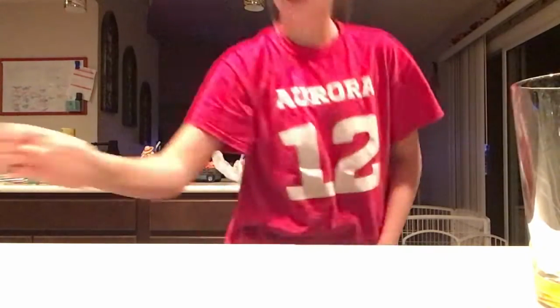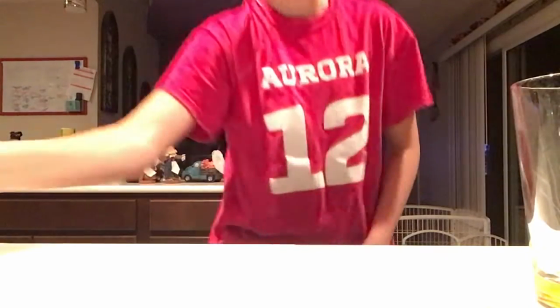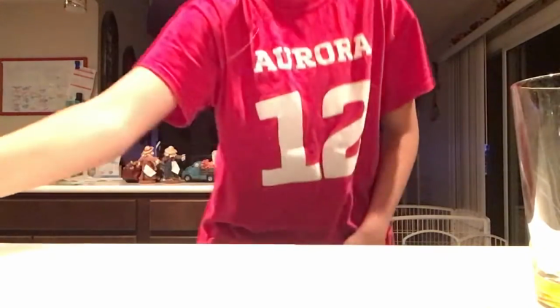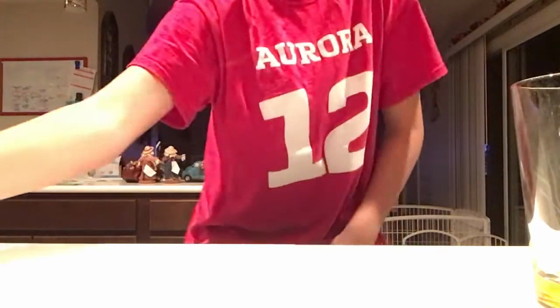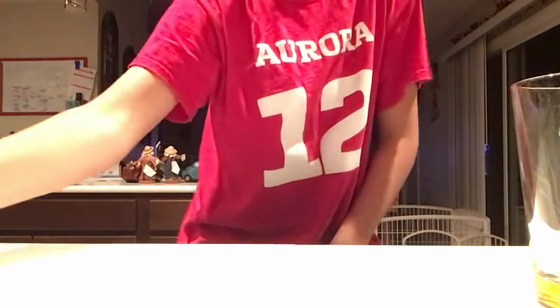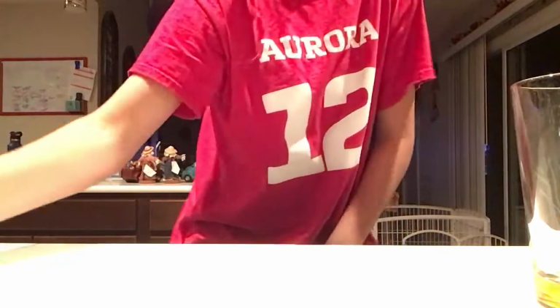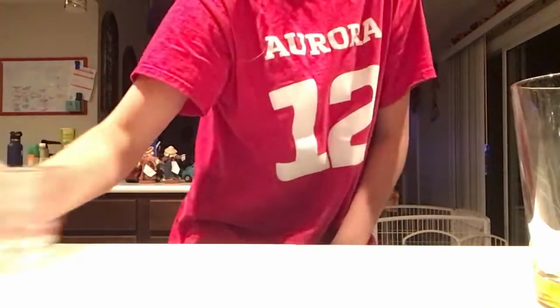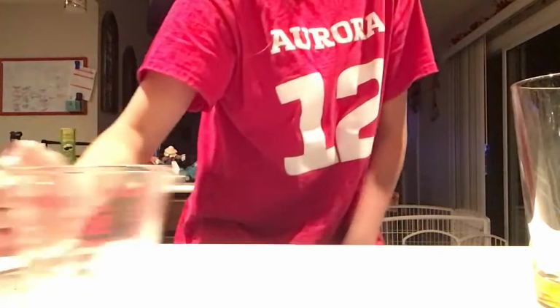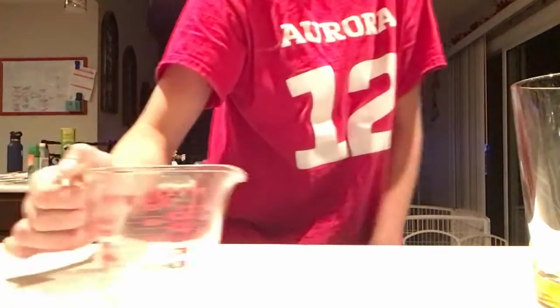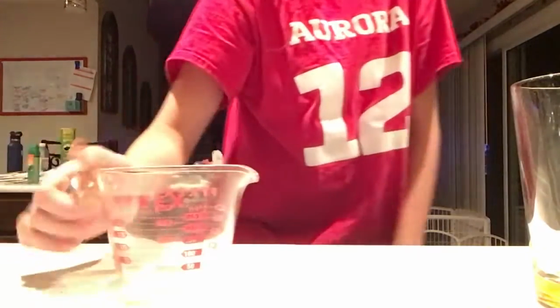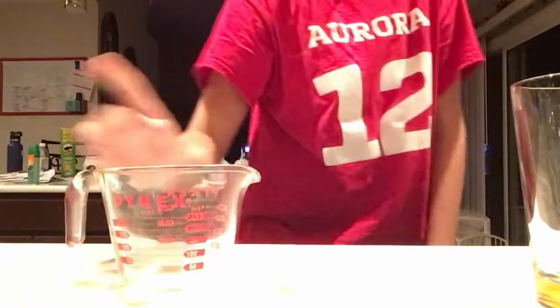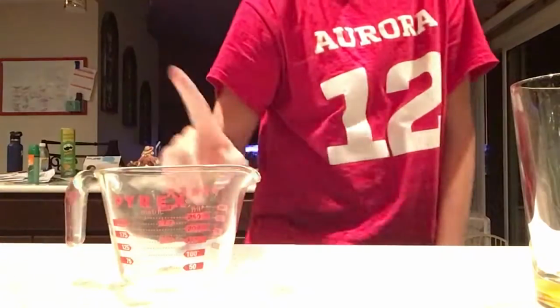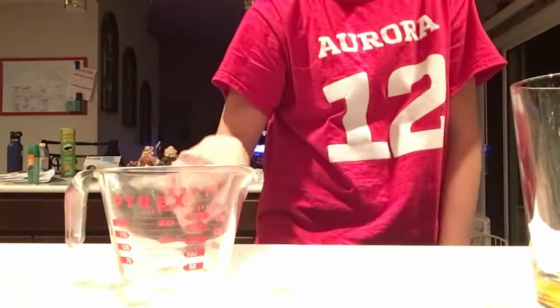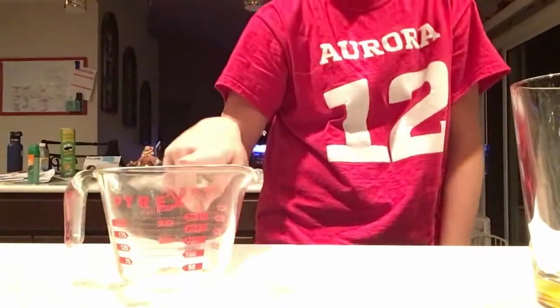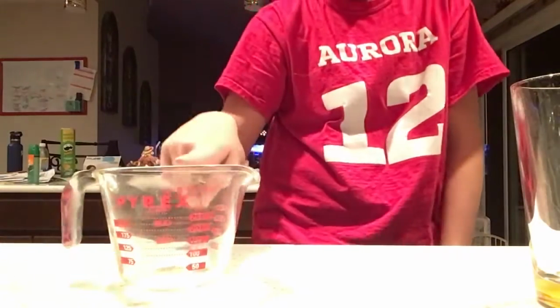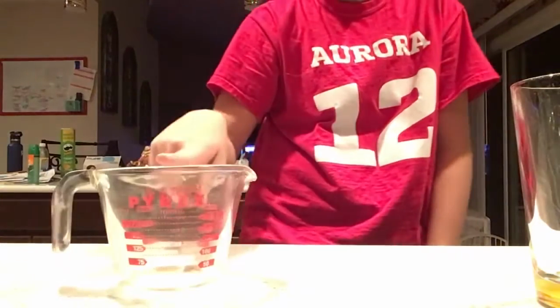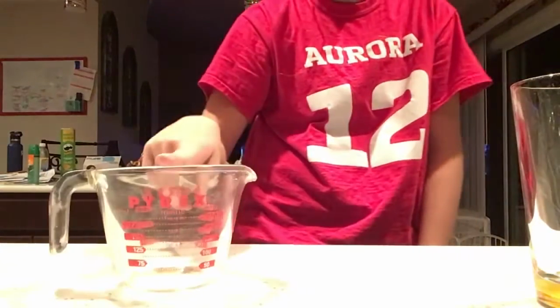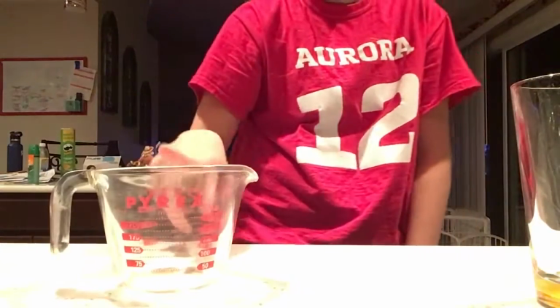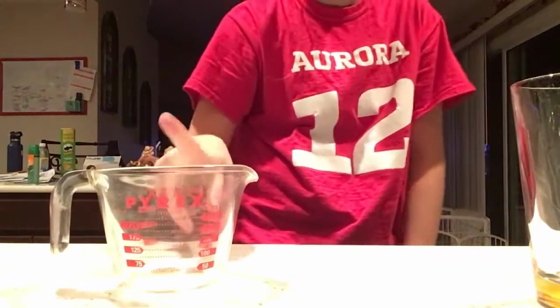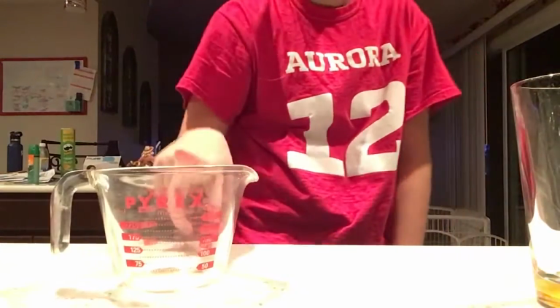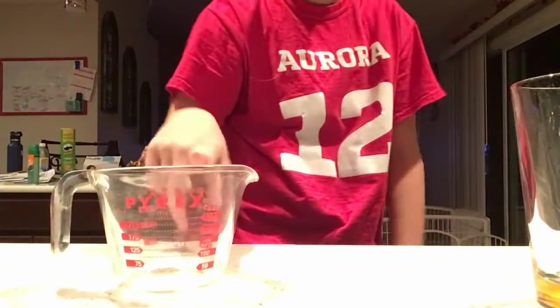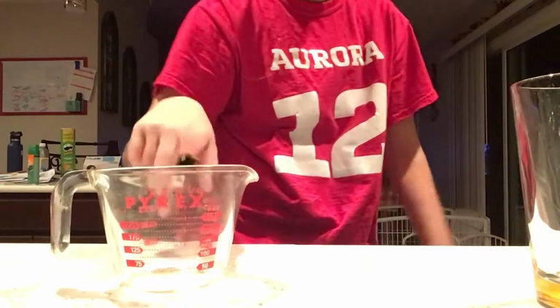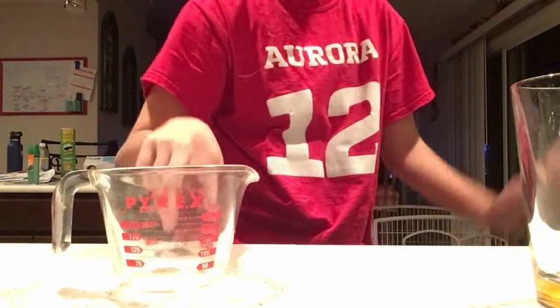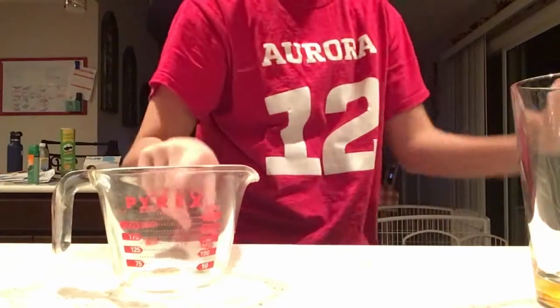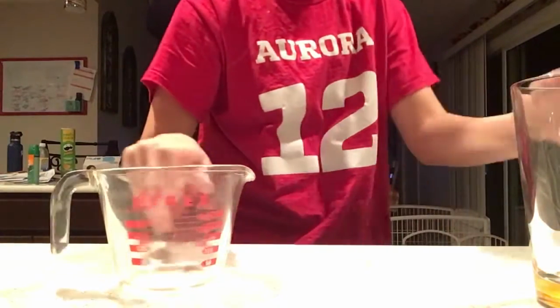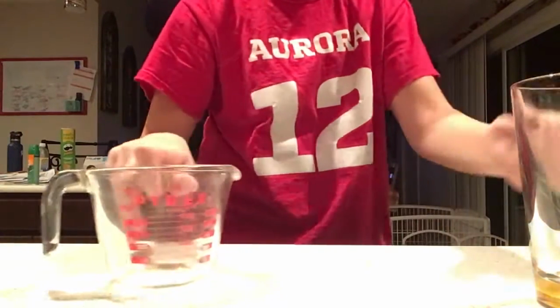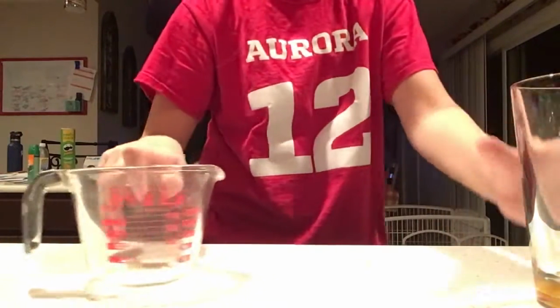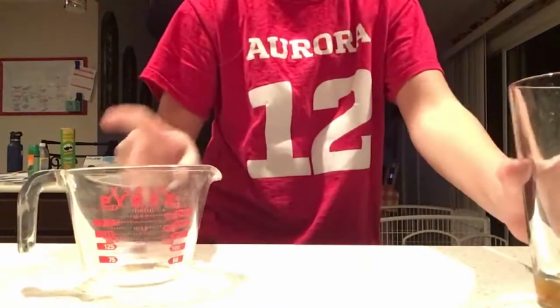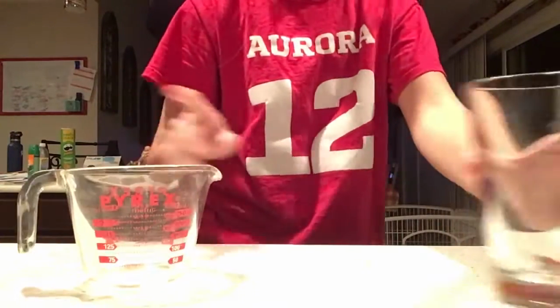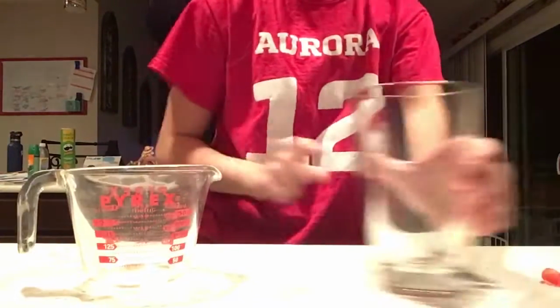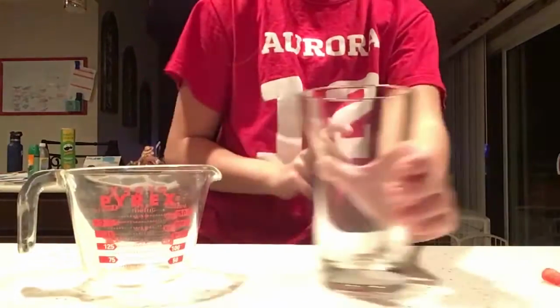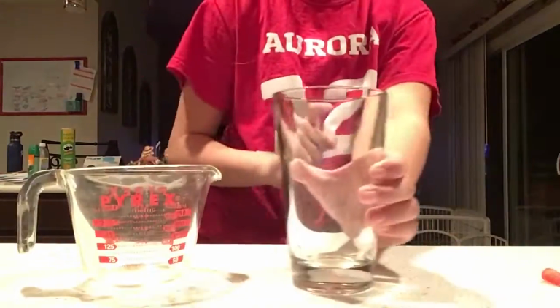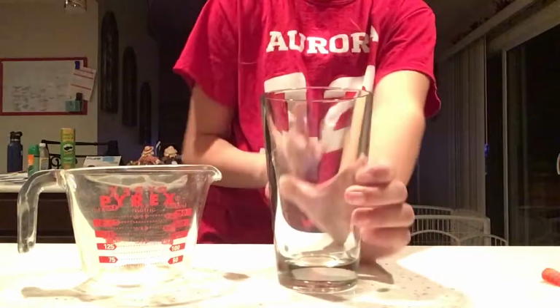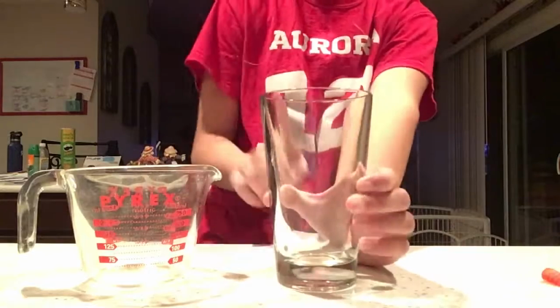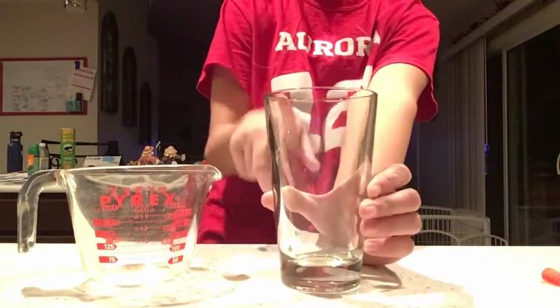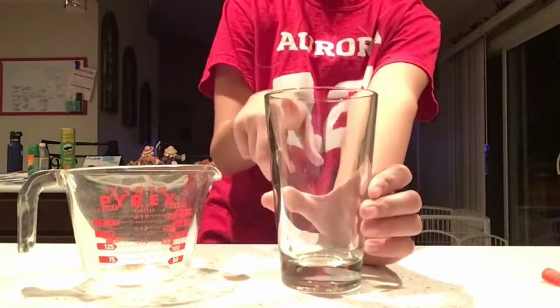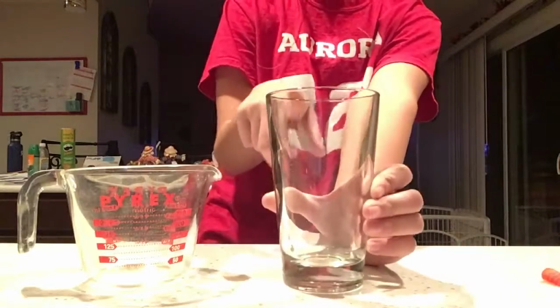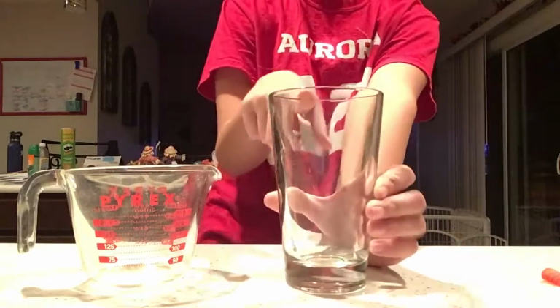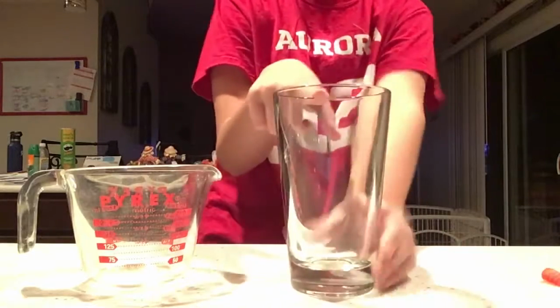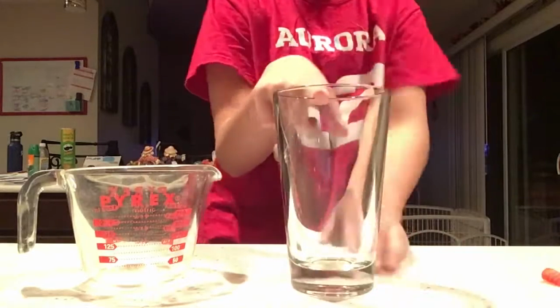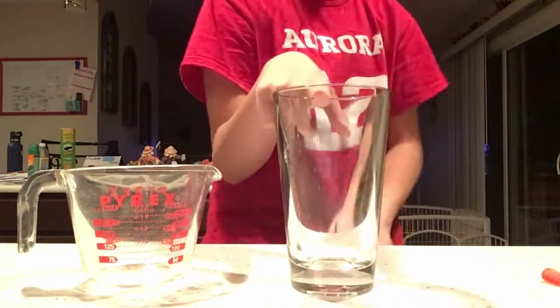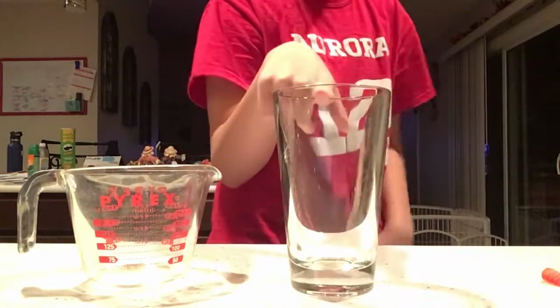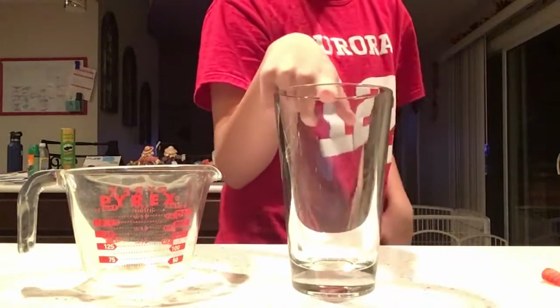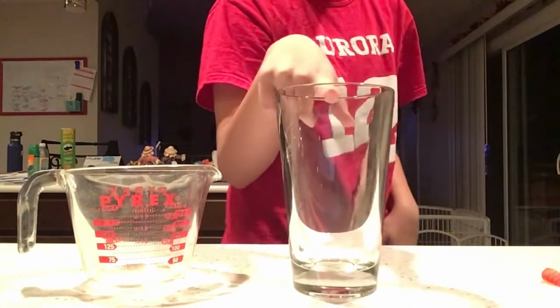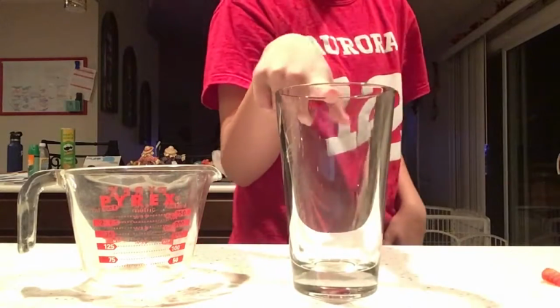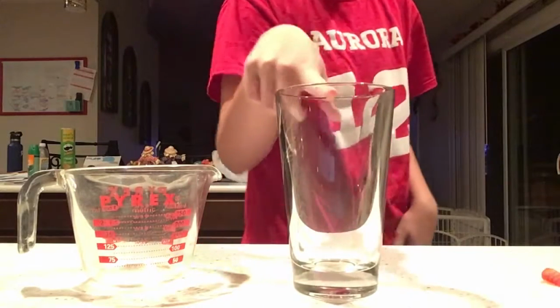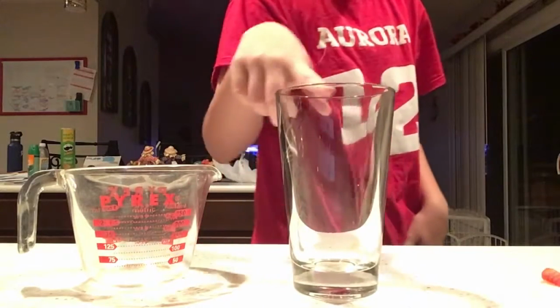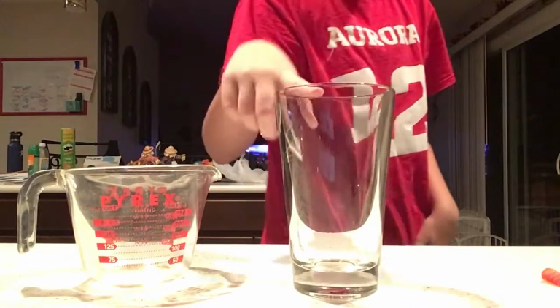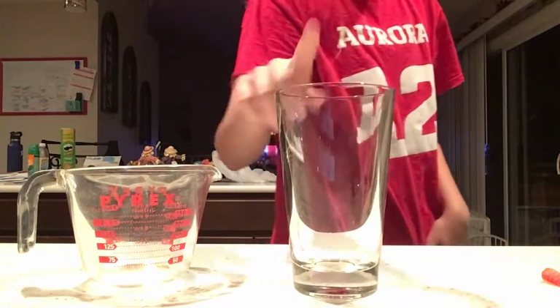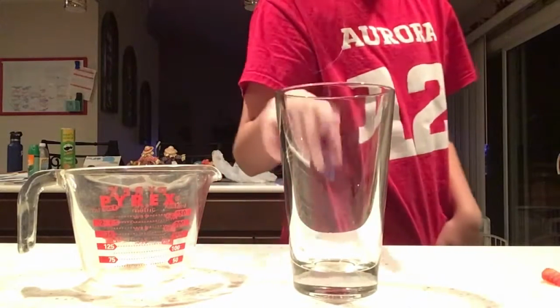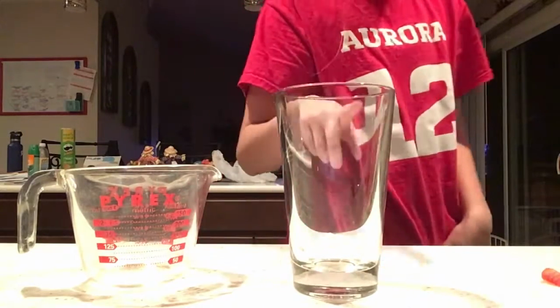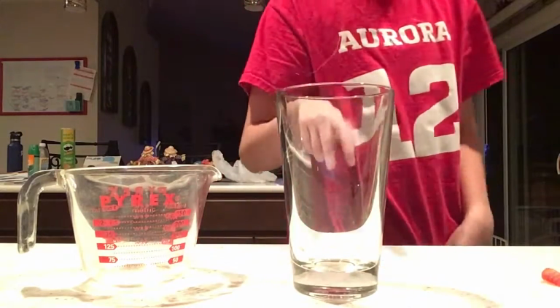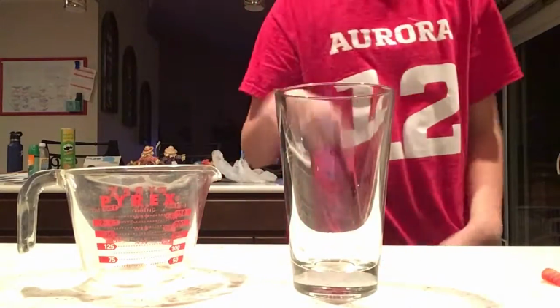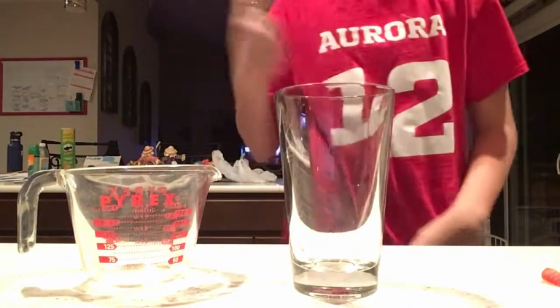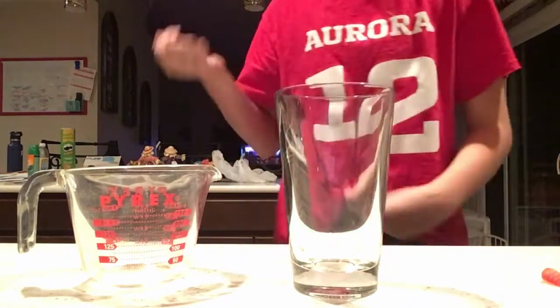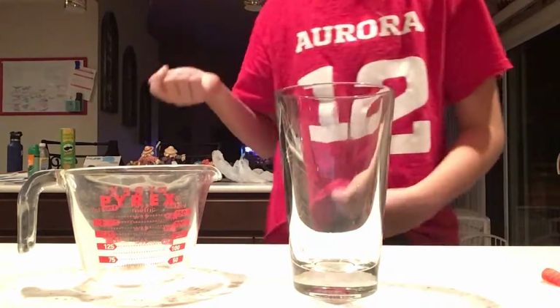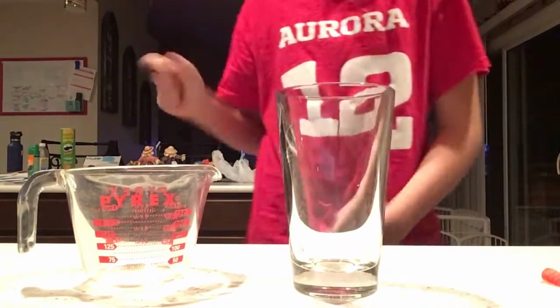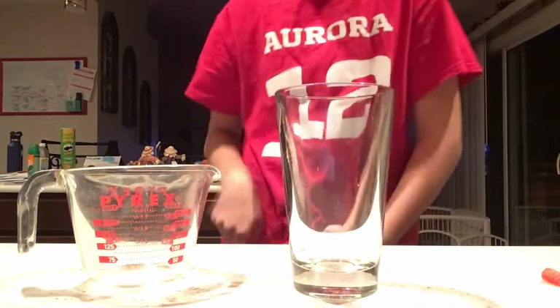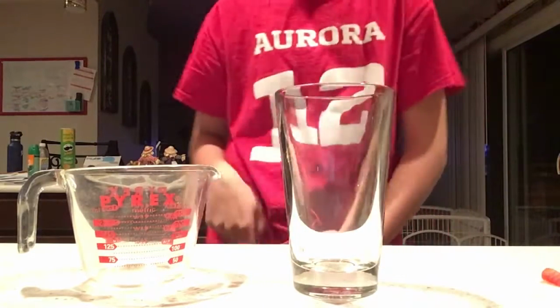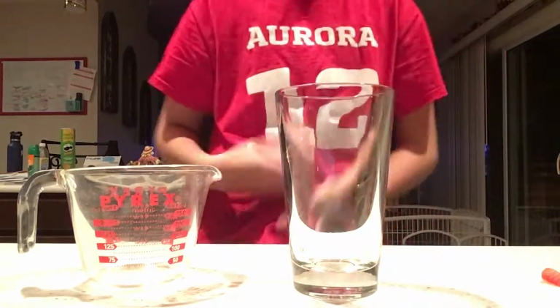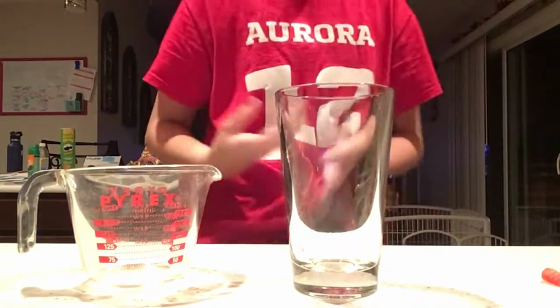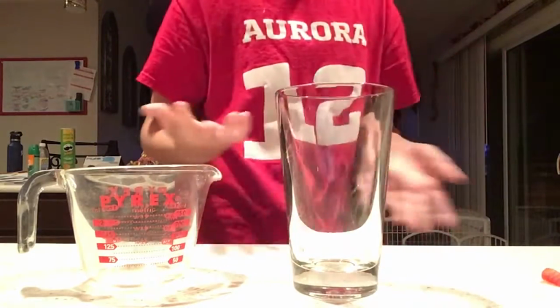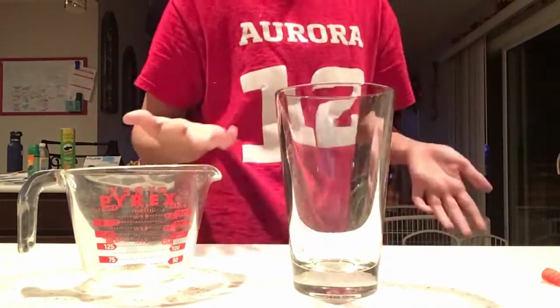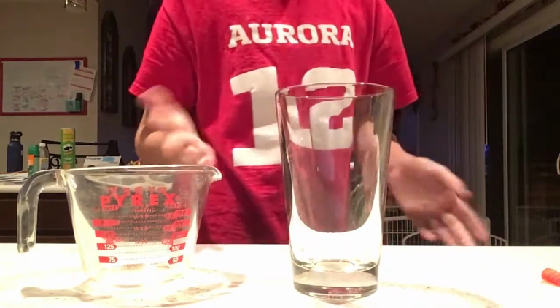I will tell you how many gummy worms fit into one-fourth of a cup, and then you guys will estimate how many gummy worms you think will fit into this cup. Let's begin.